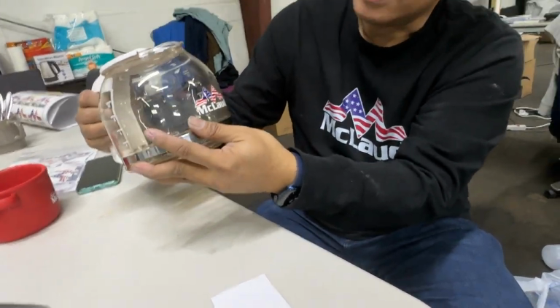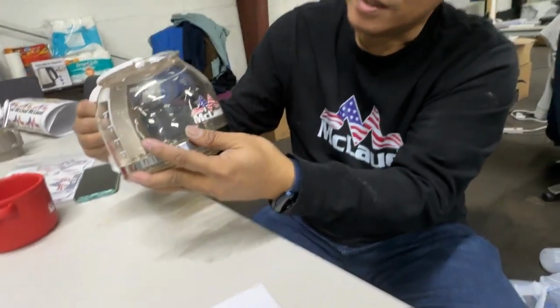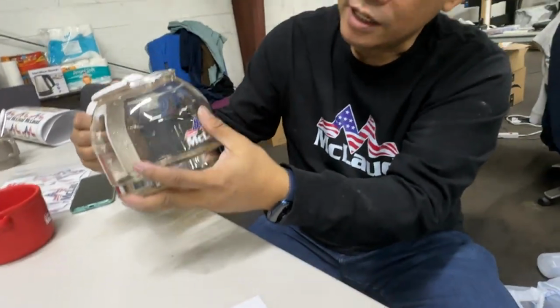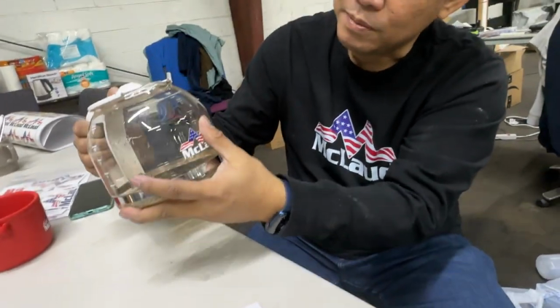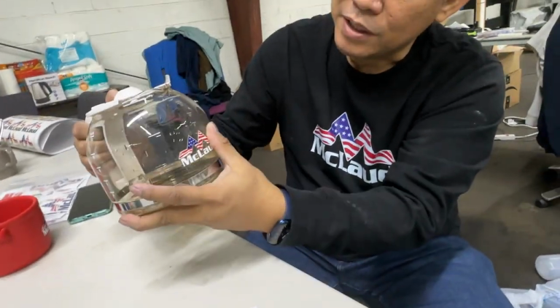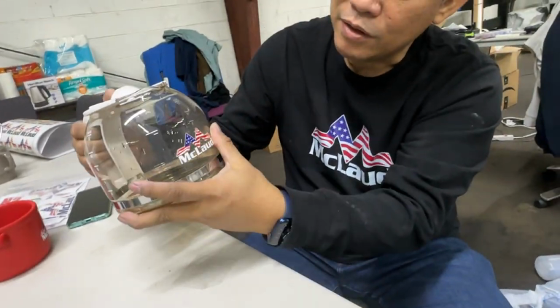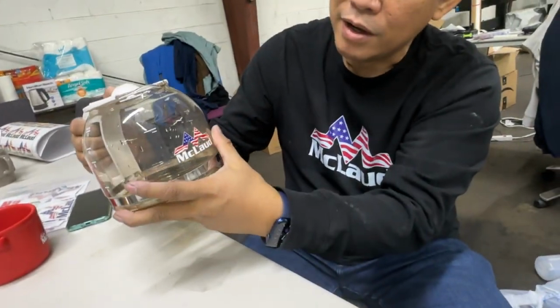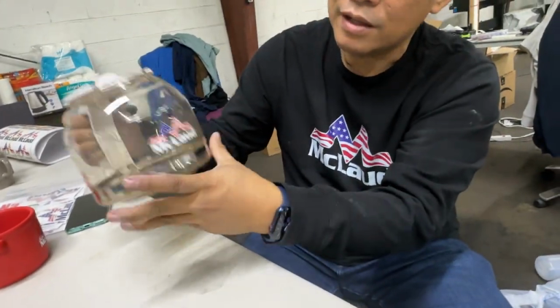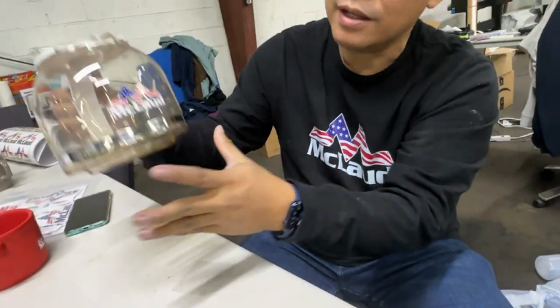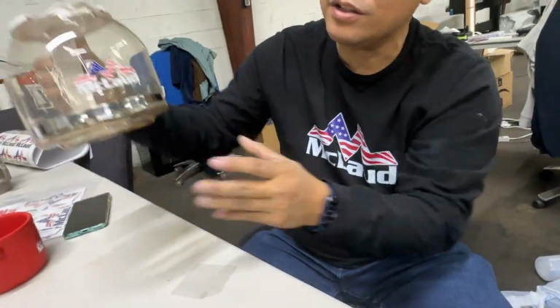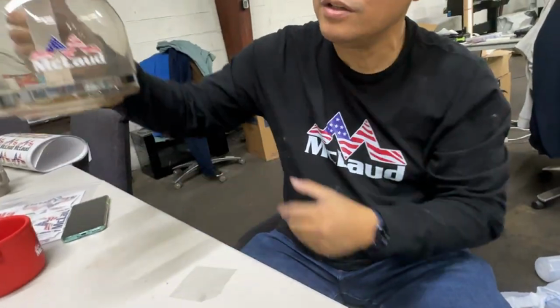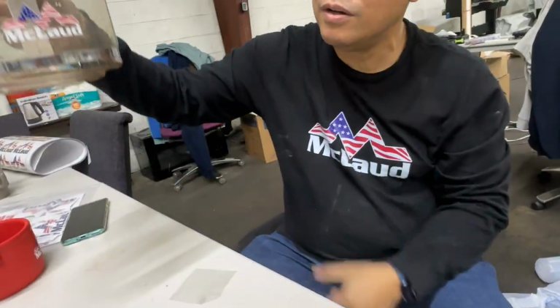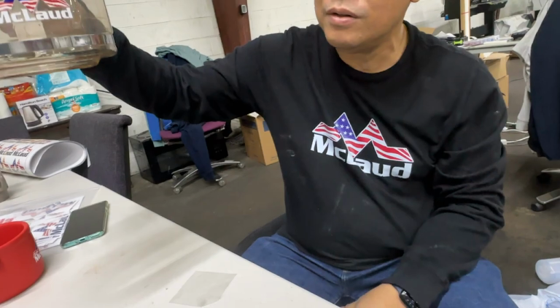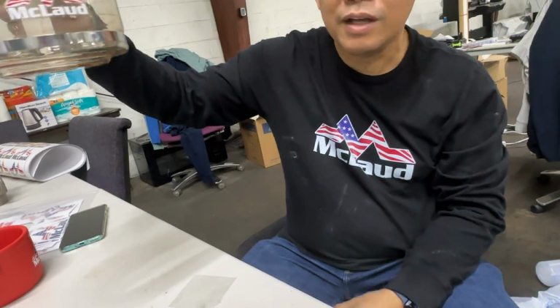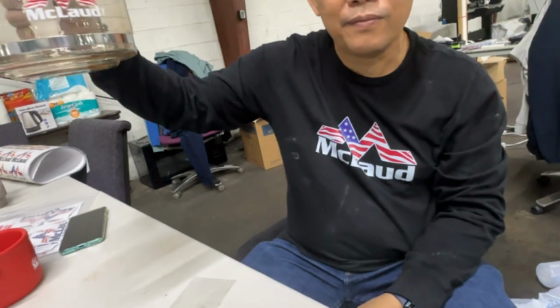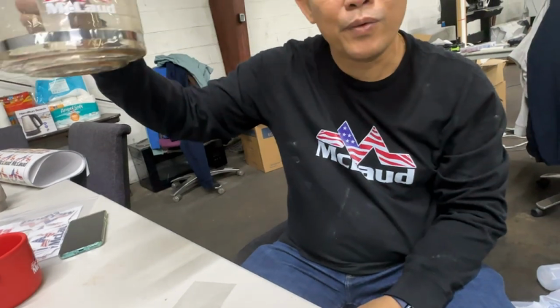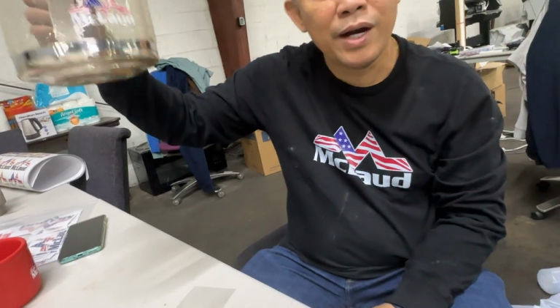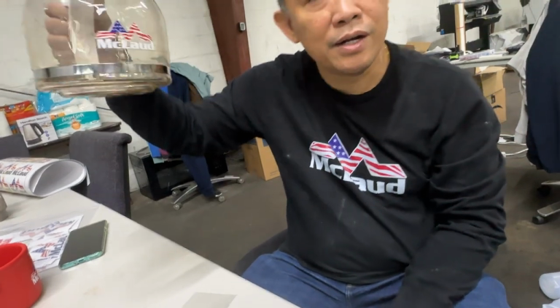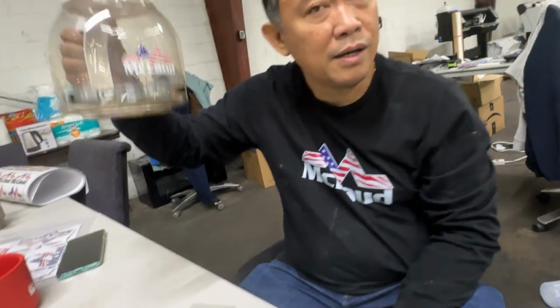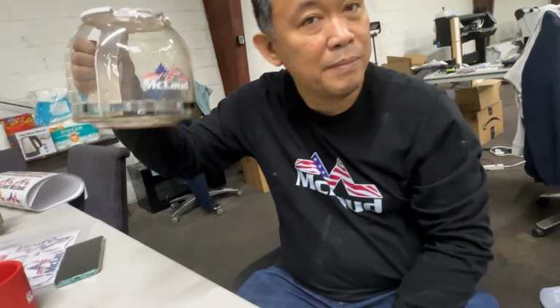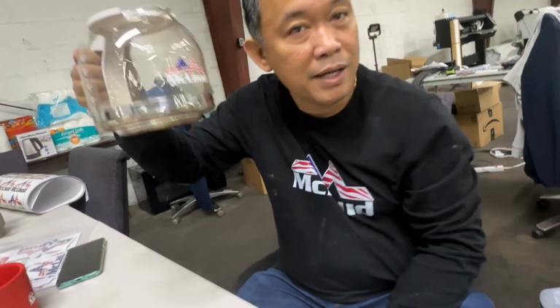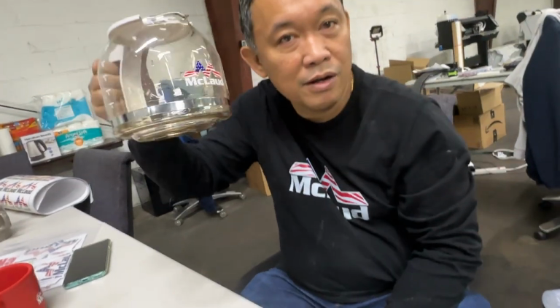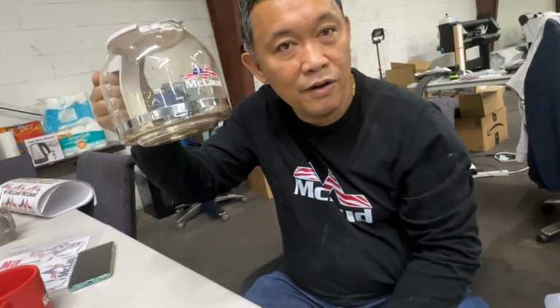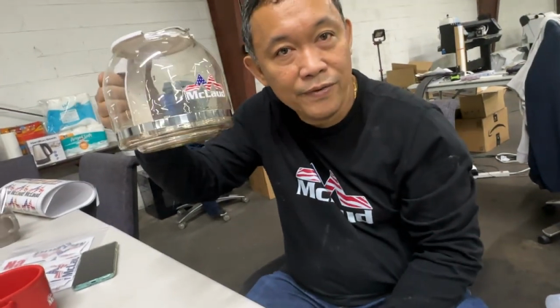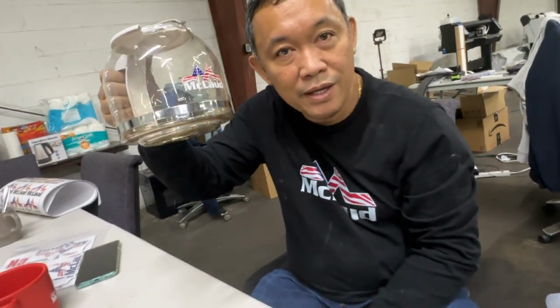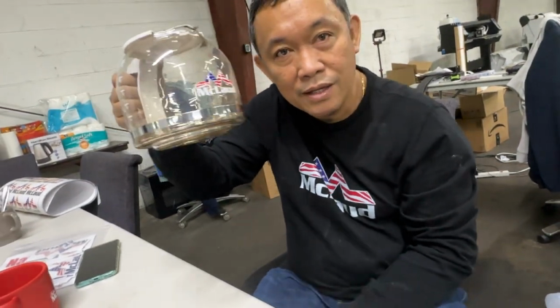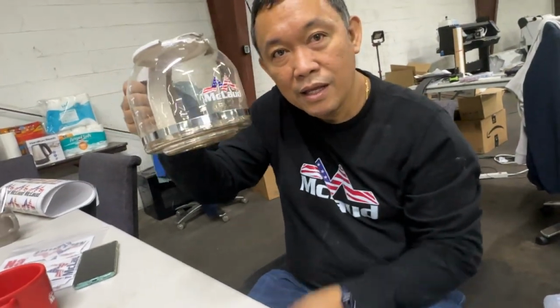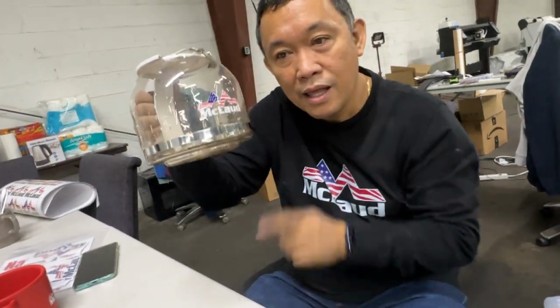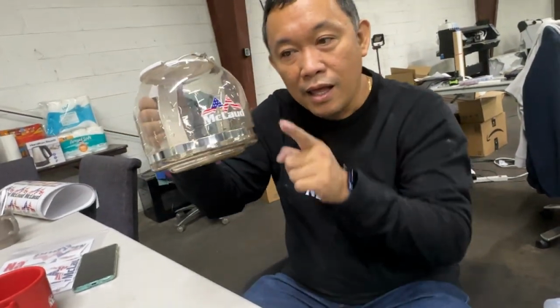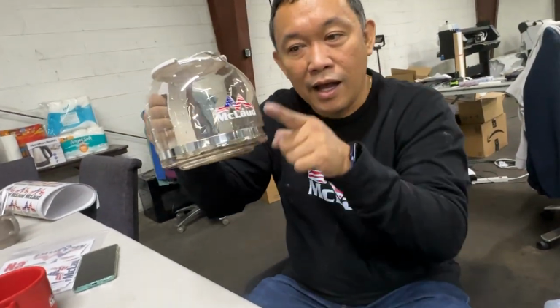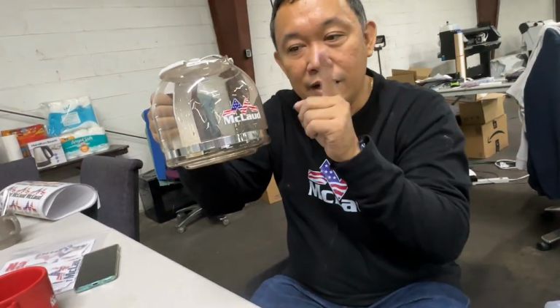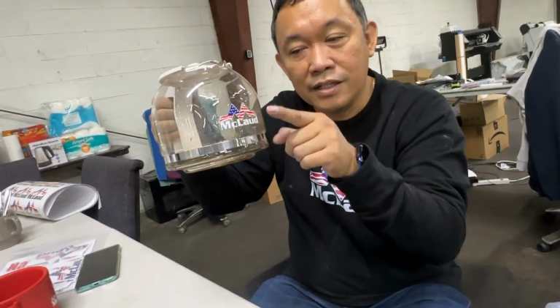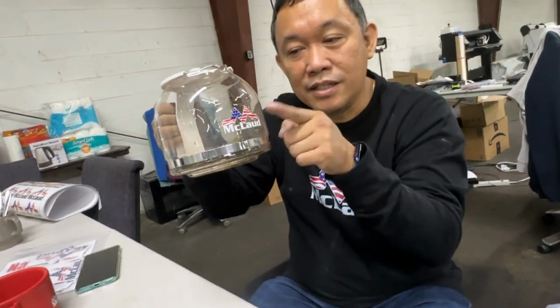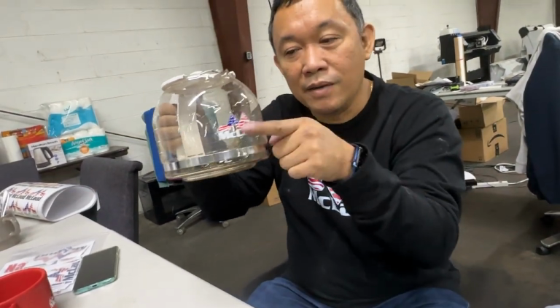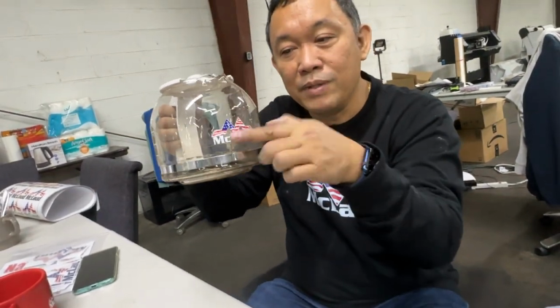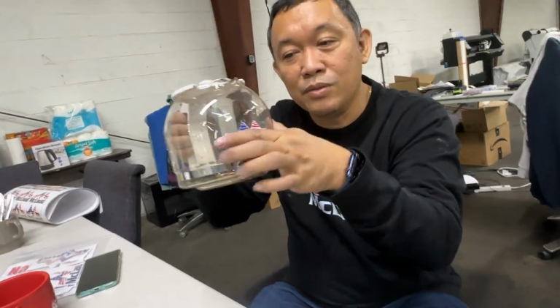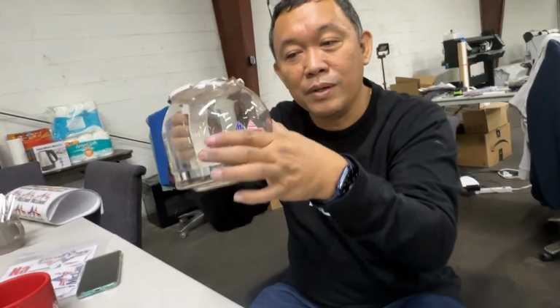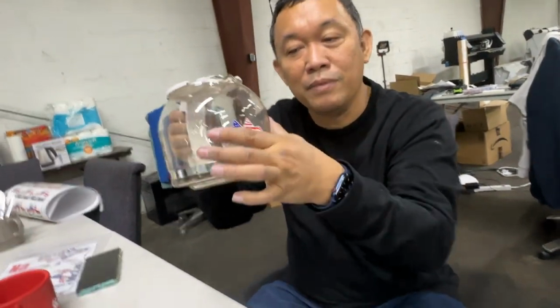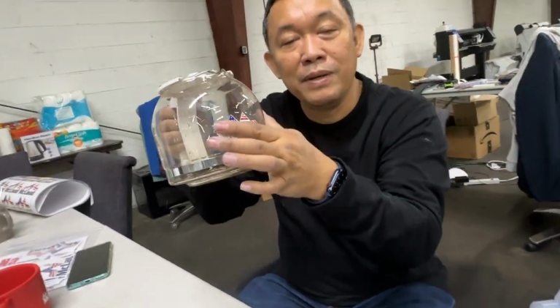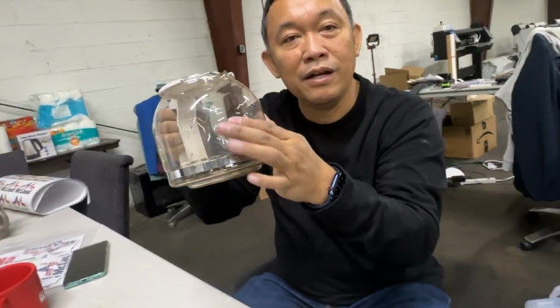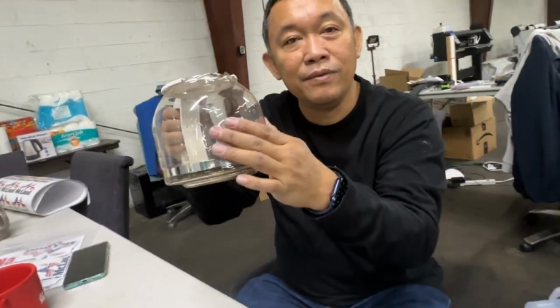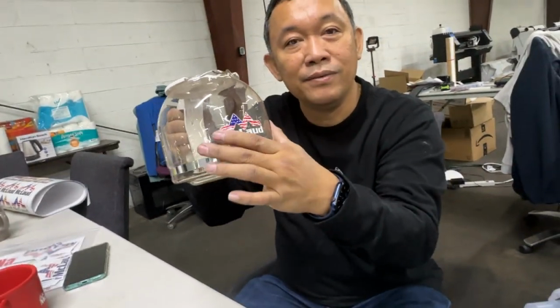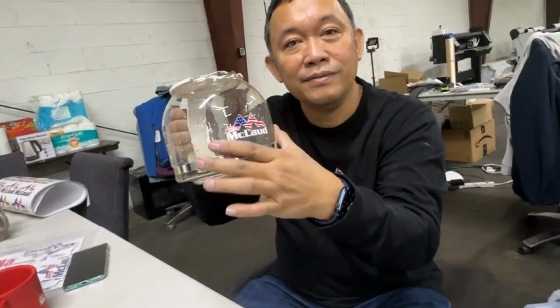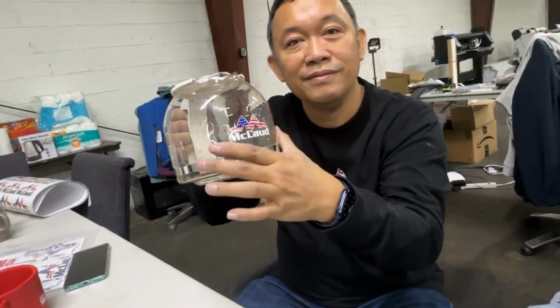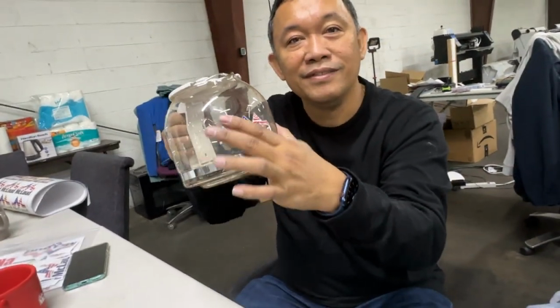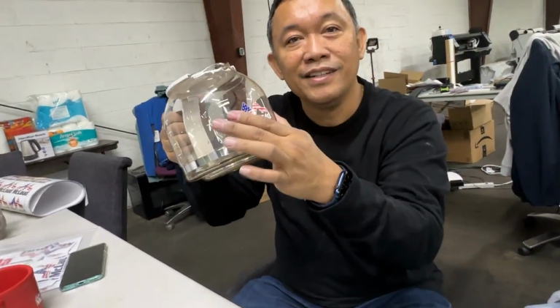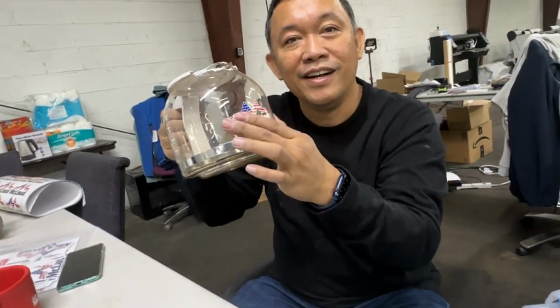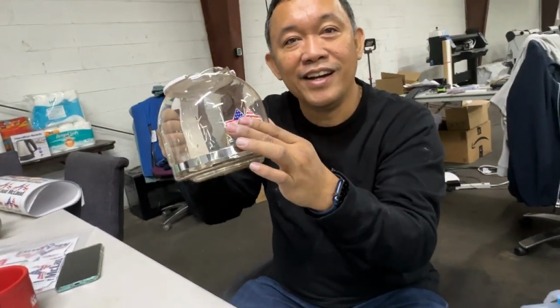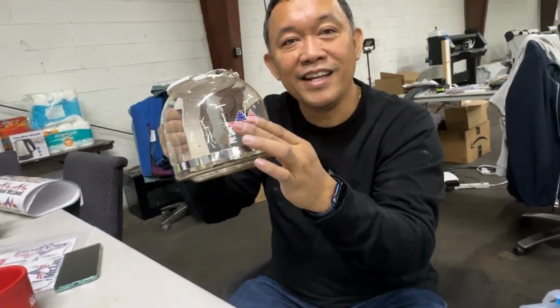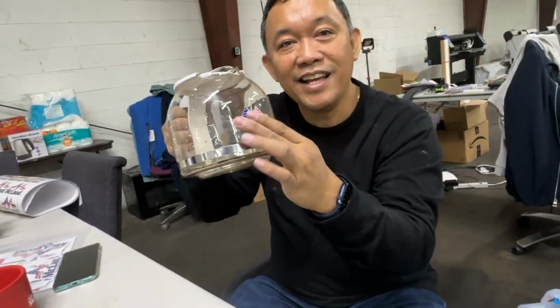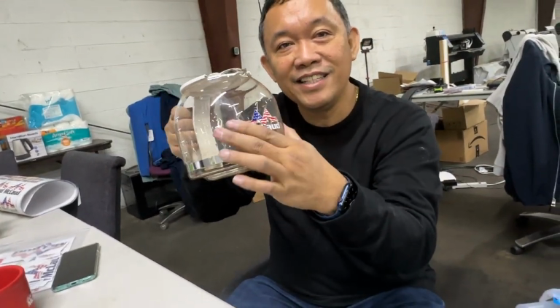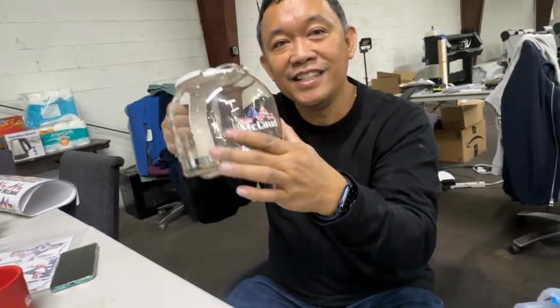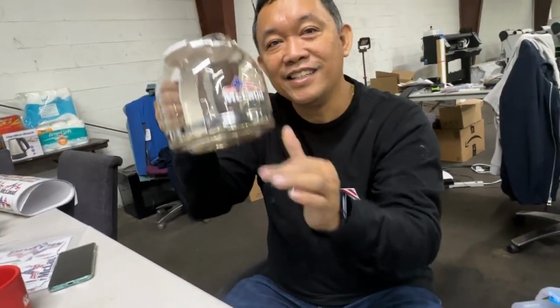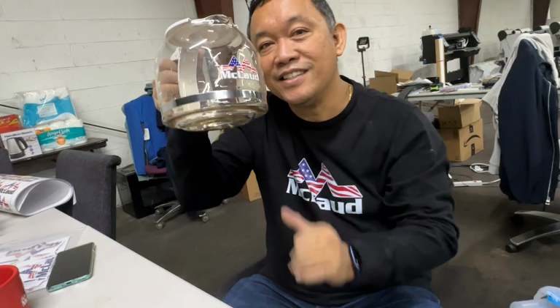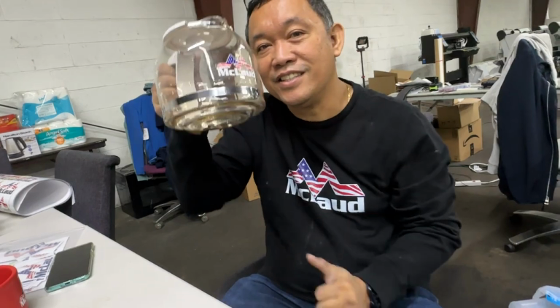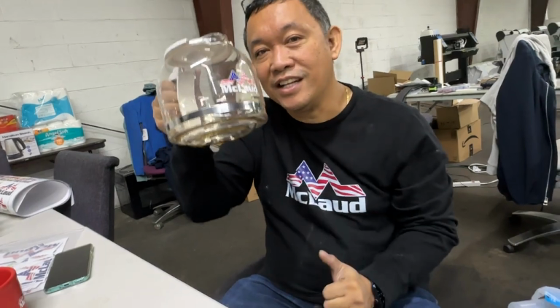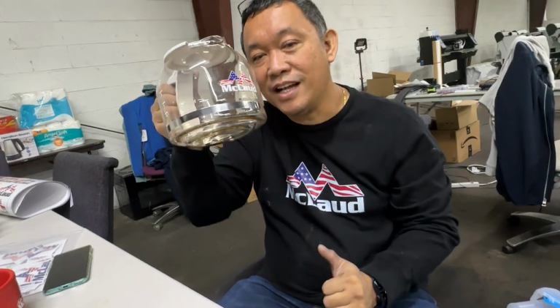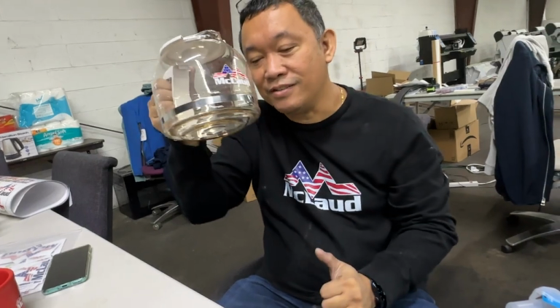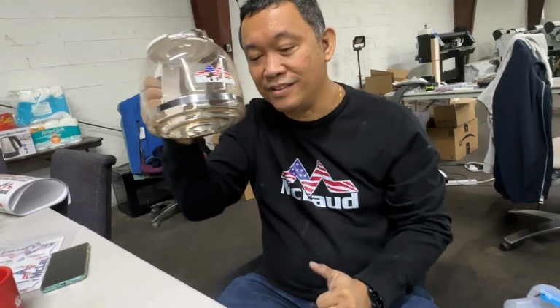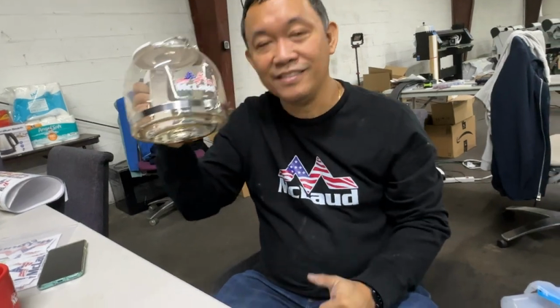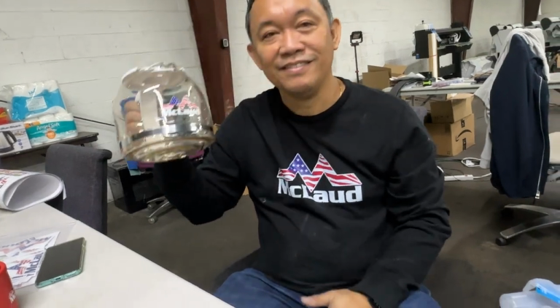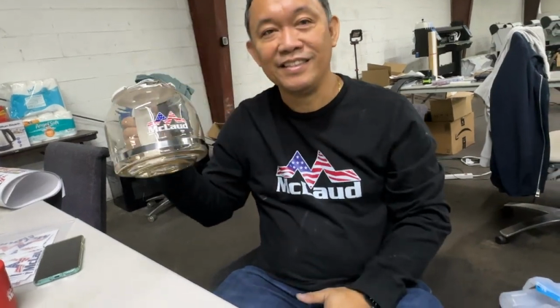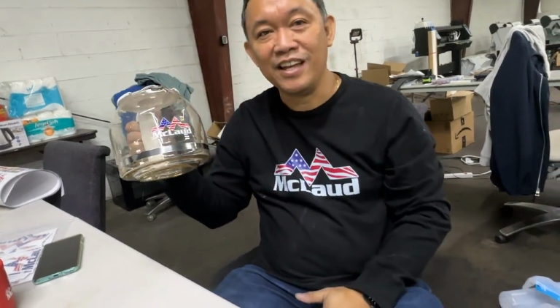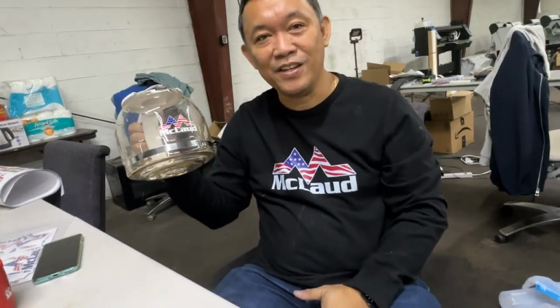In the next video I'll let you know if we are making coffee, and let's see if this one will peel off. All right guys, check it out. Thank you.